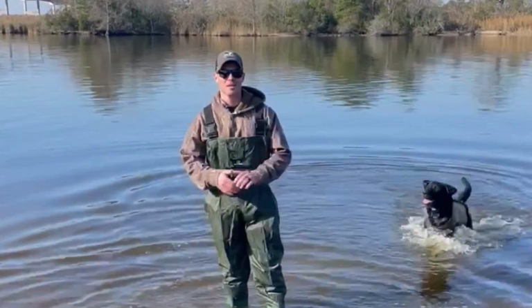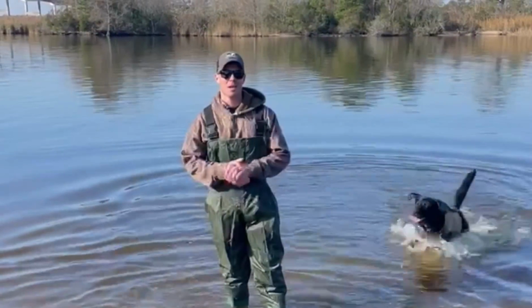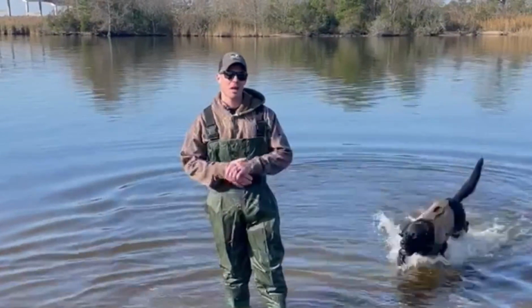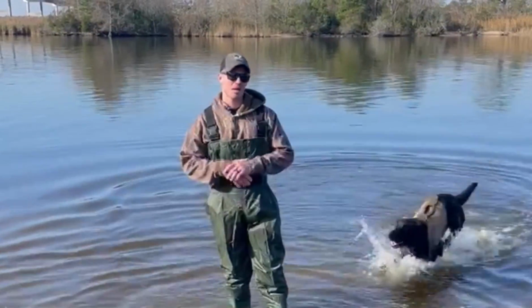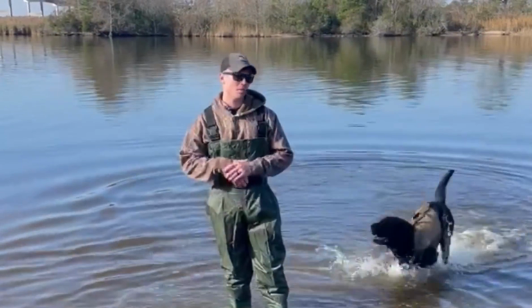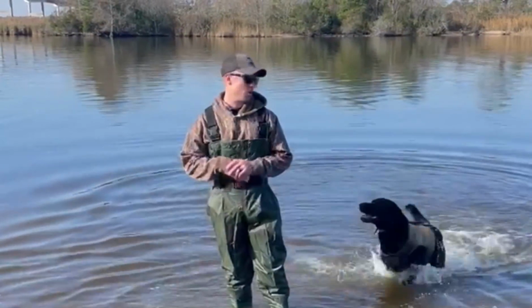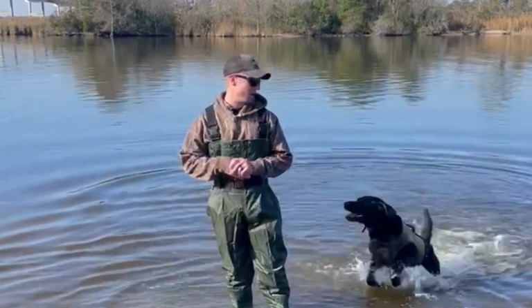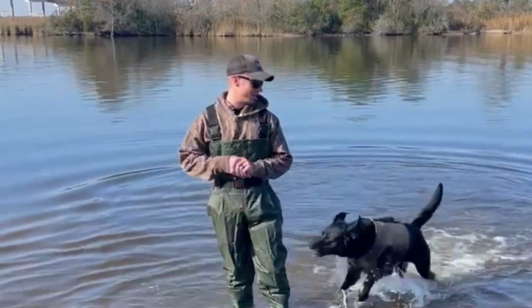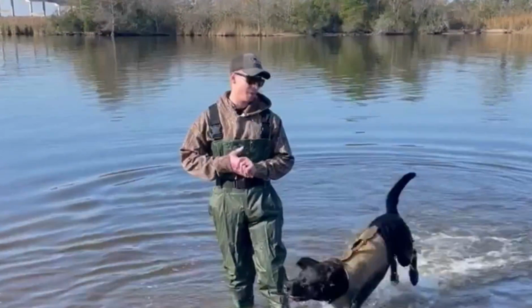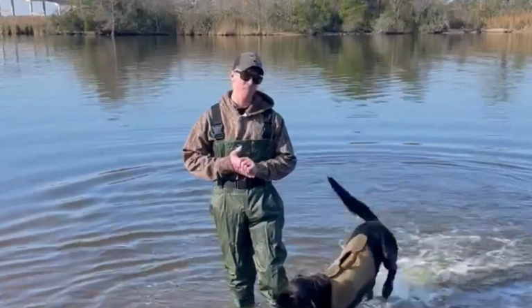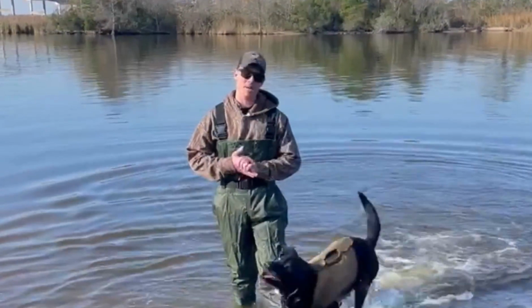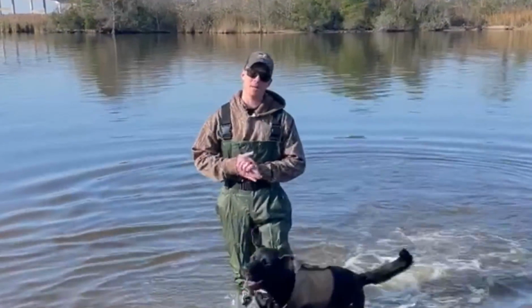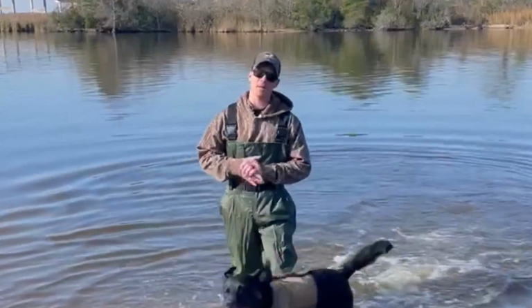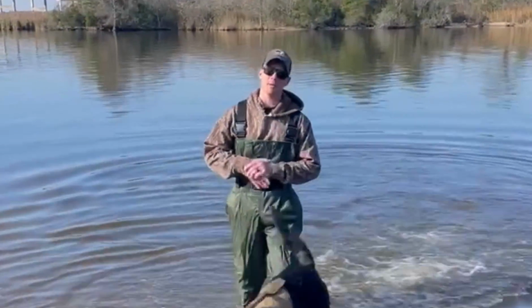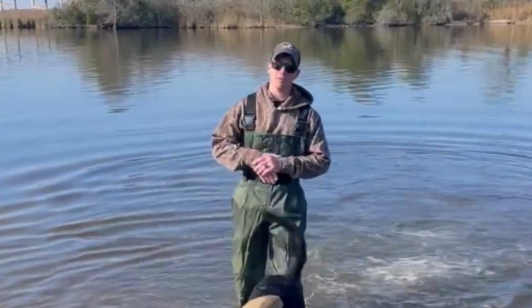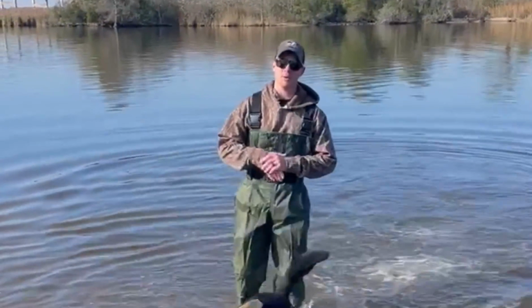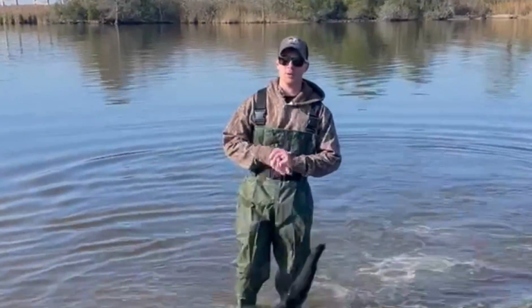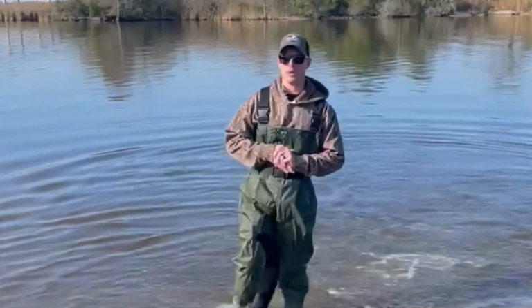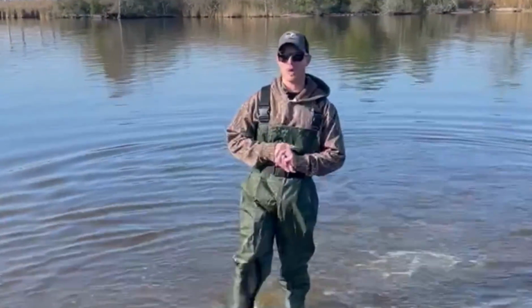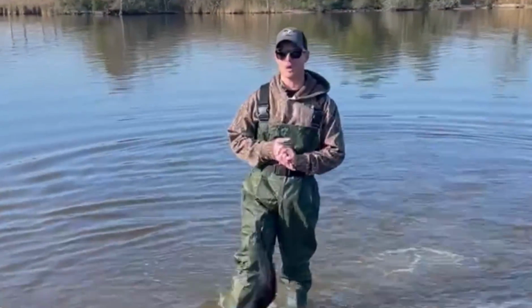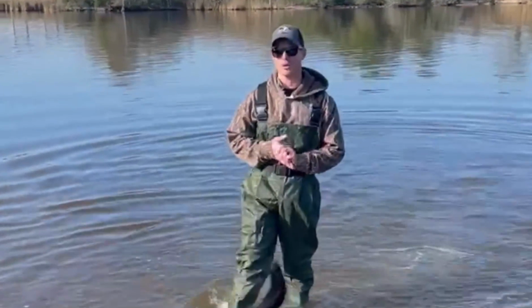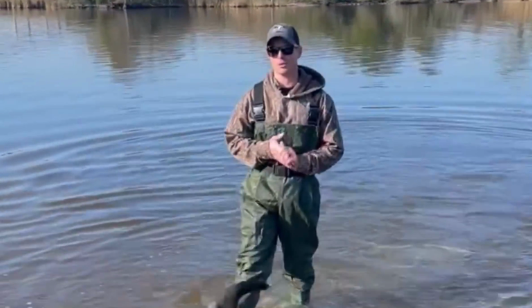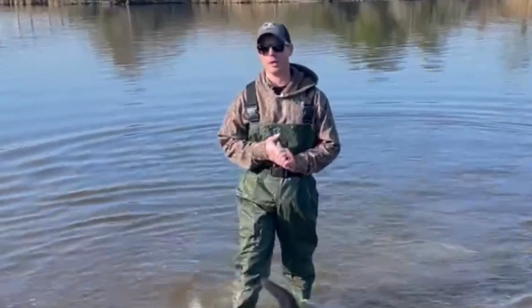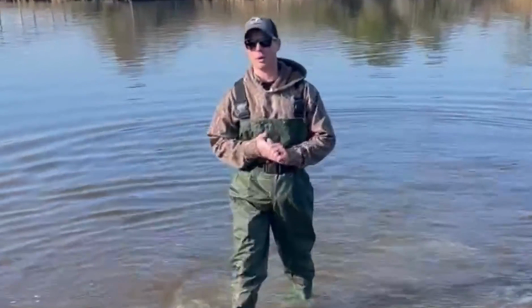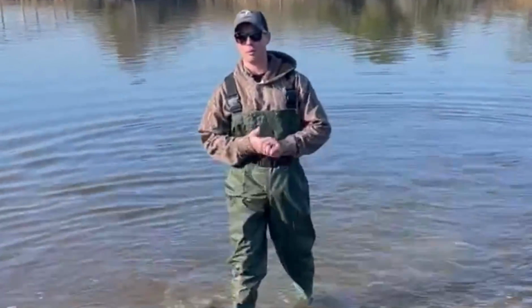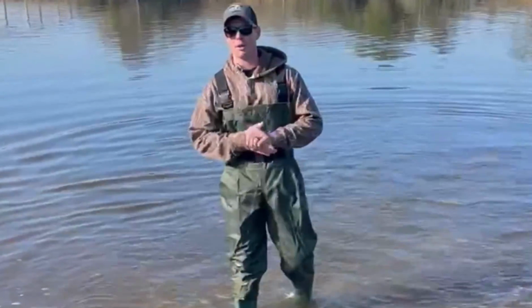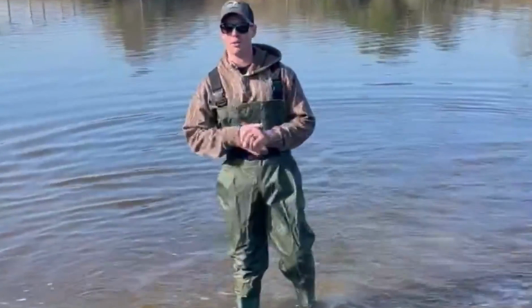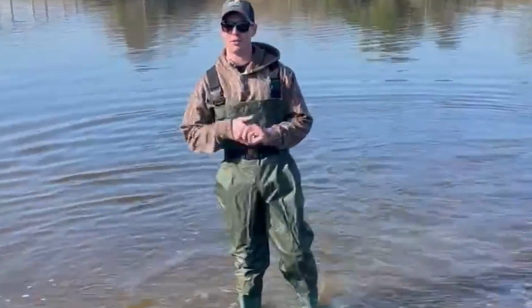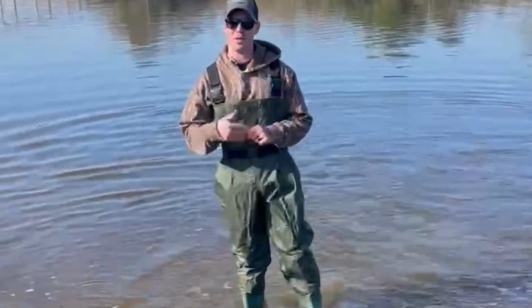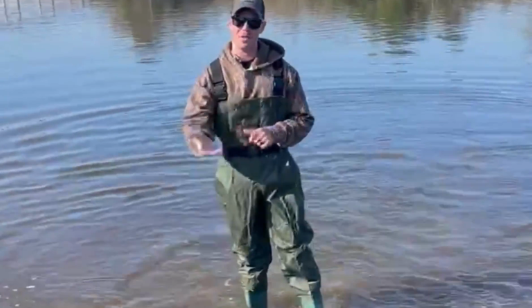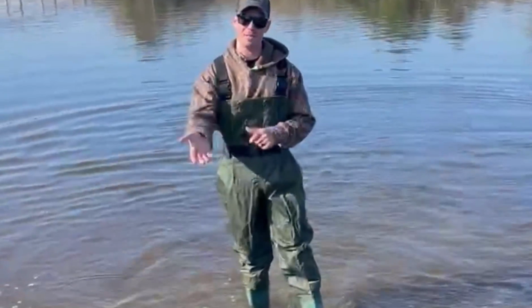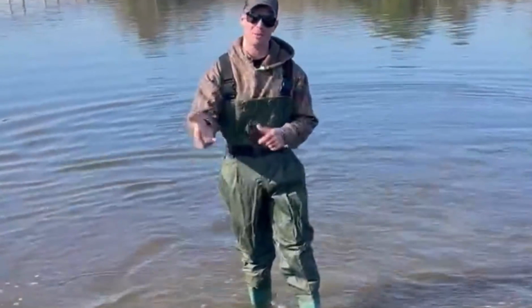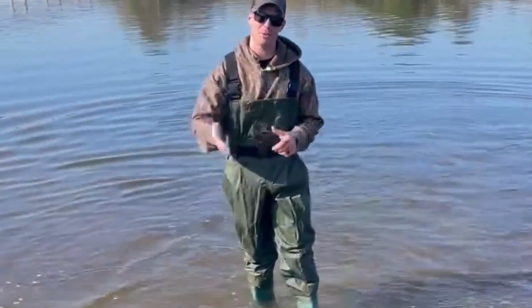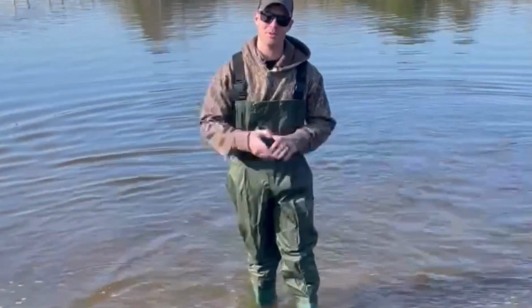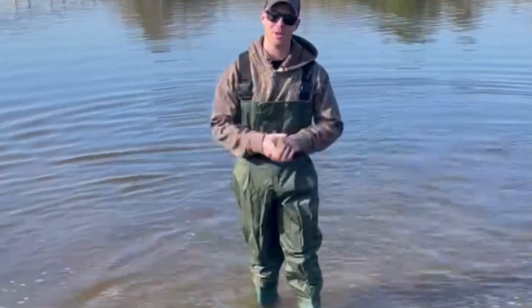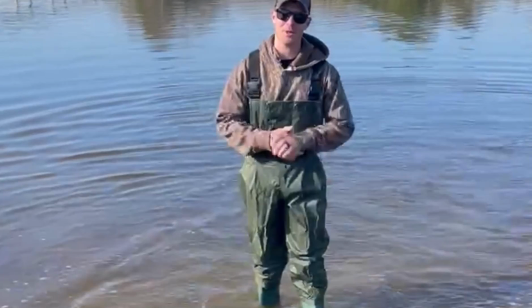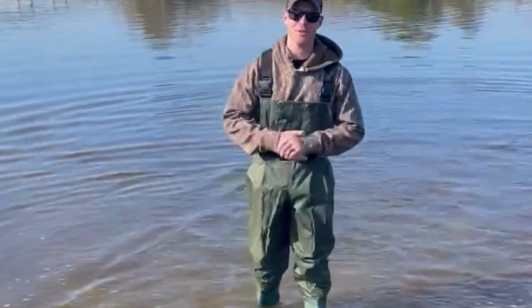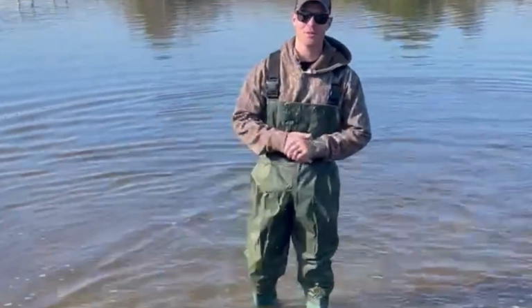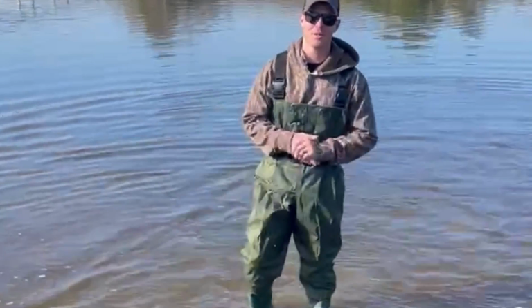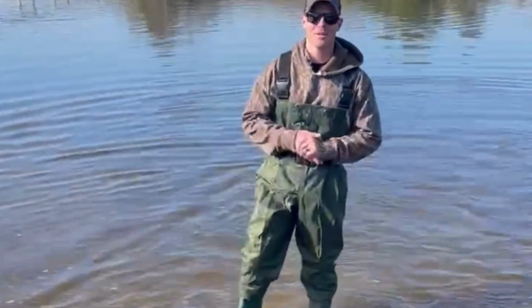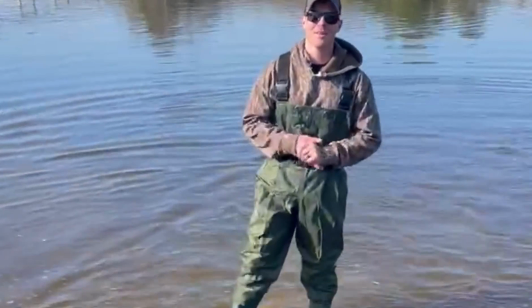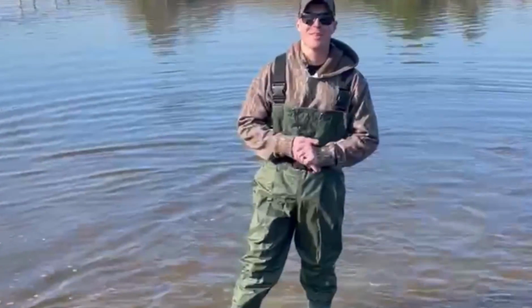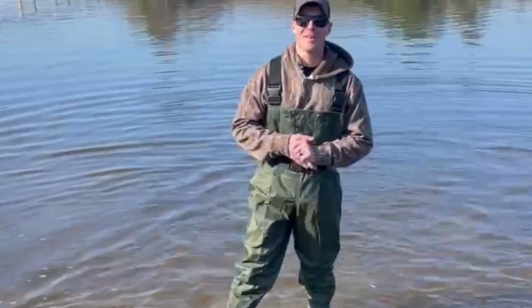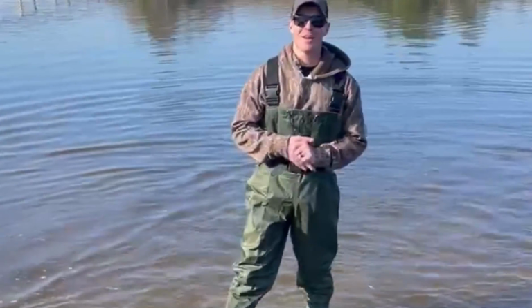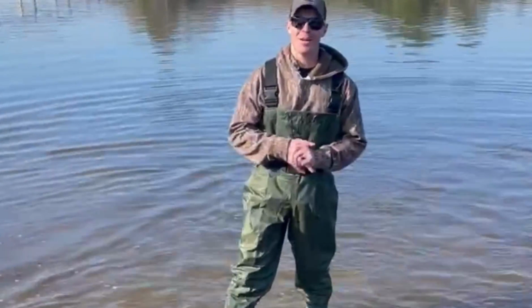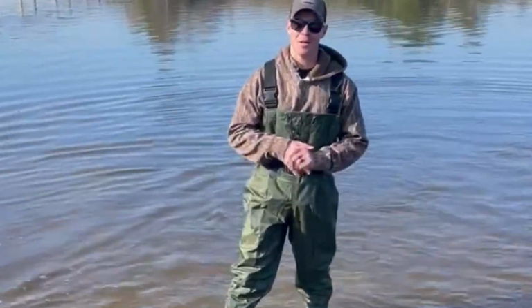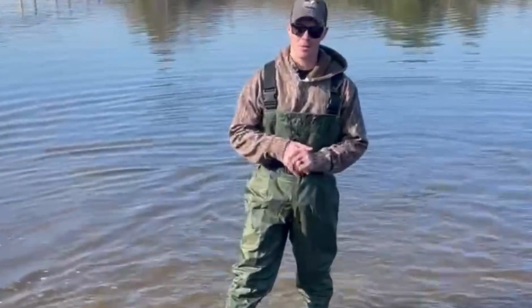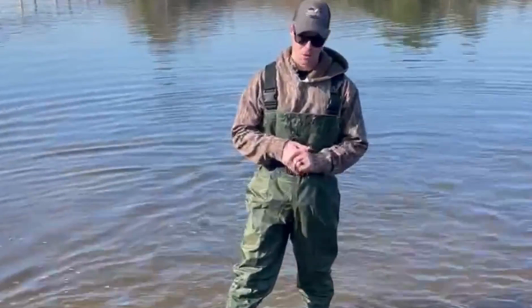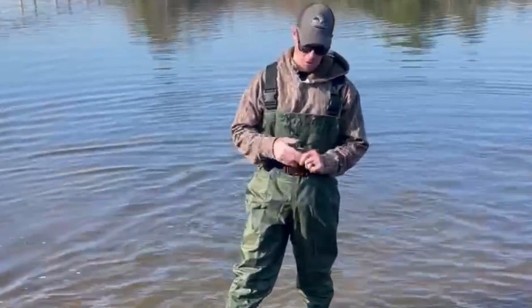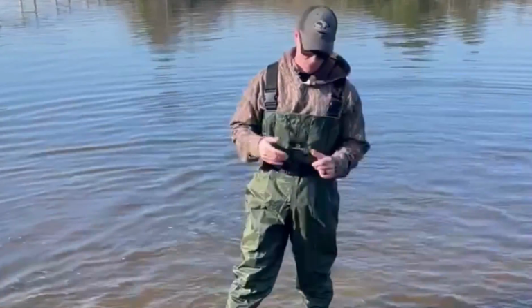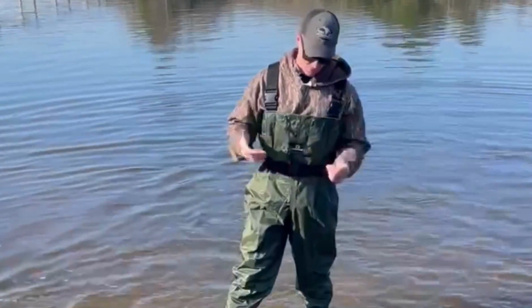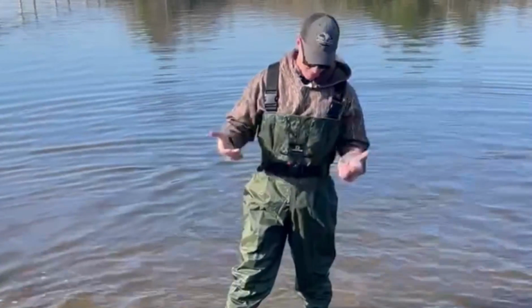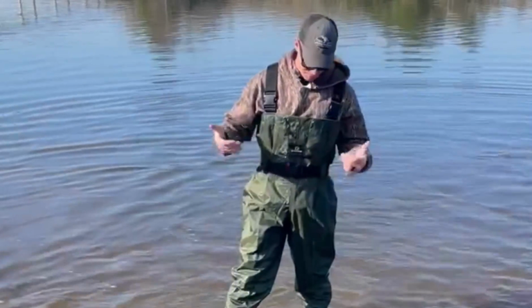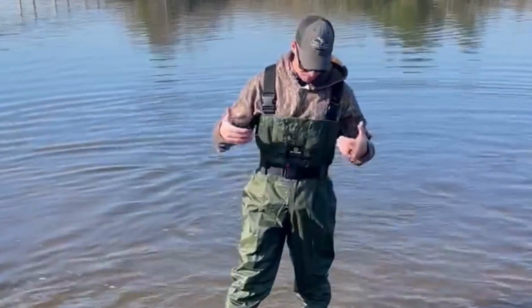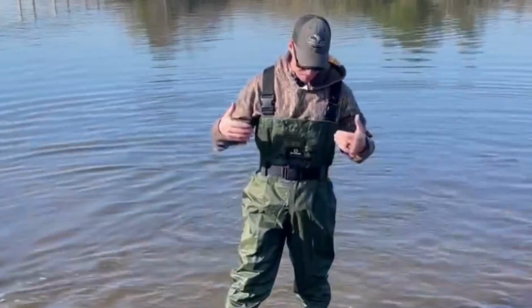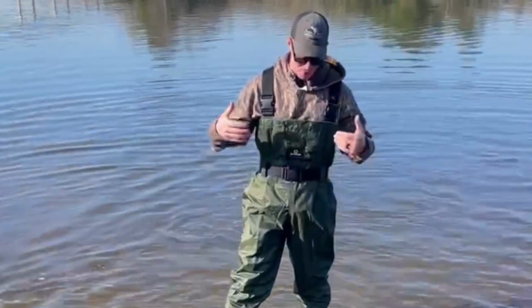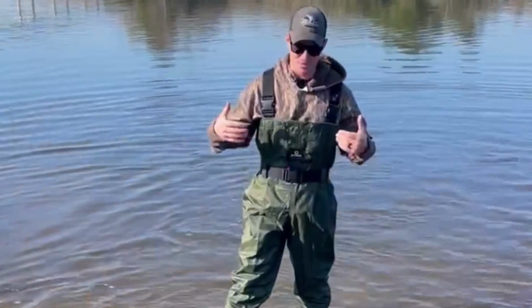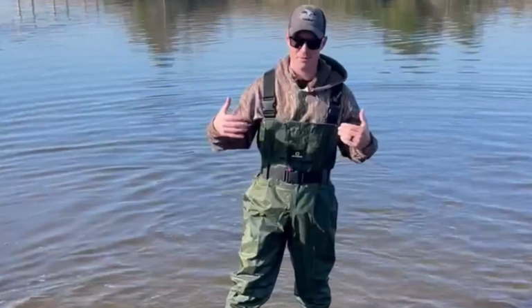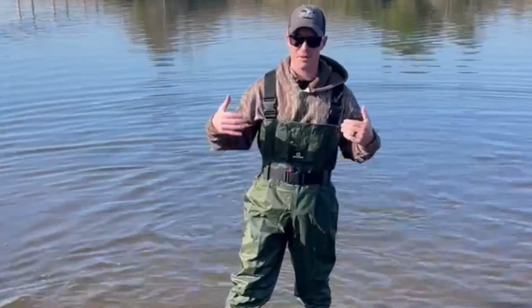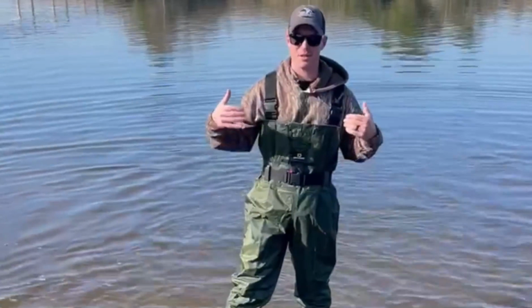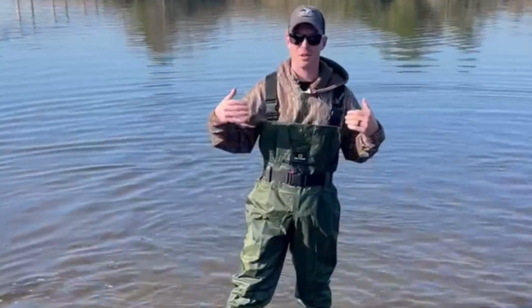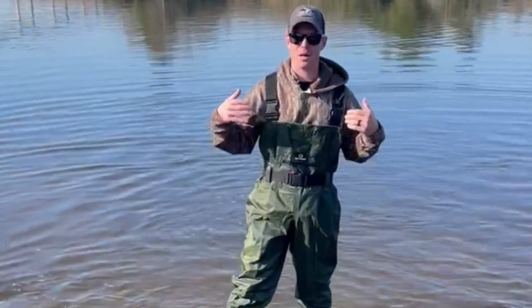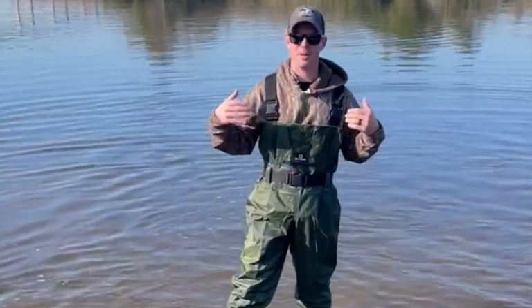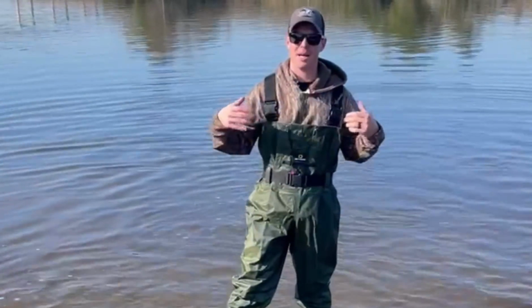Hi, good morning. I'm going to be reviewing Dryco's lightweight winter waders today with Tucker. From start to finish, top down.